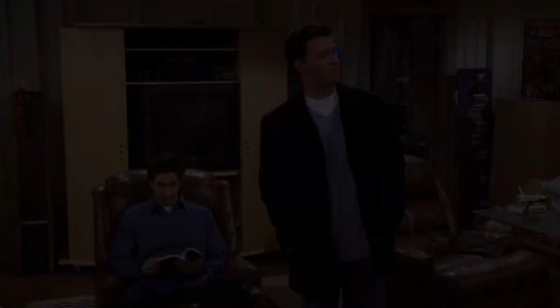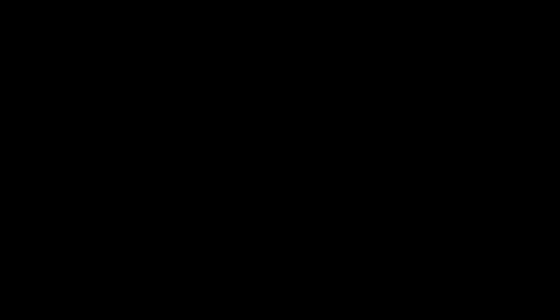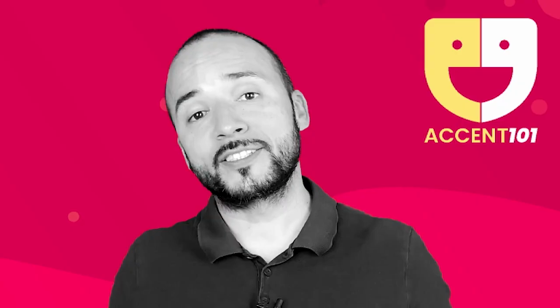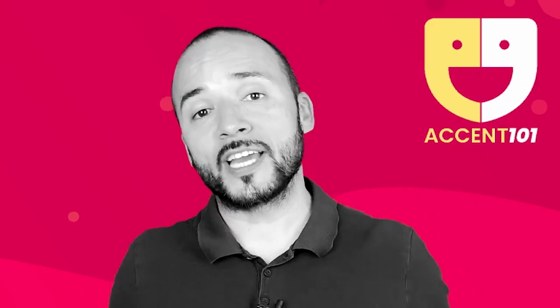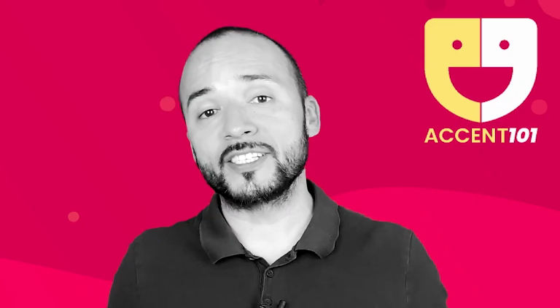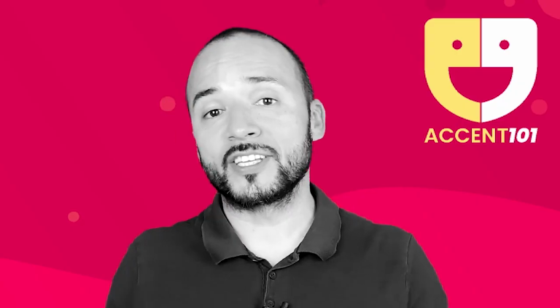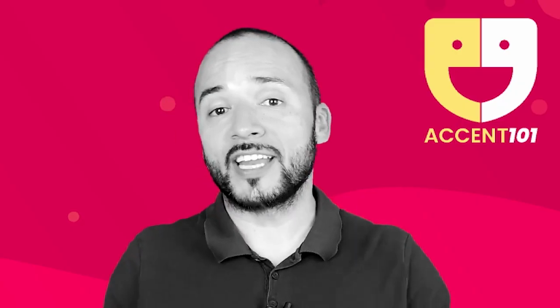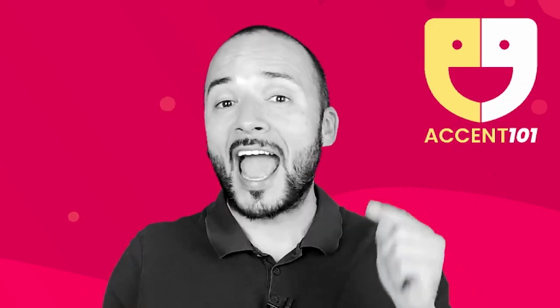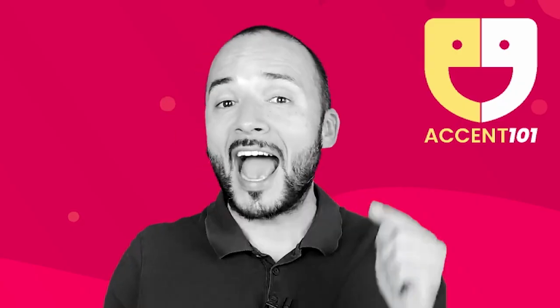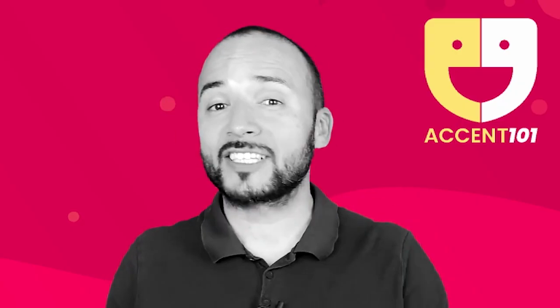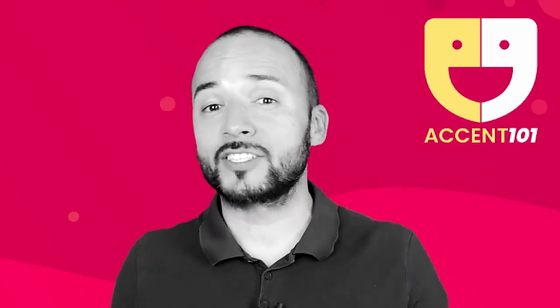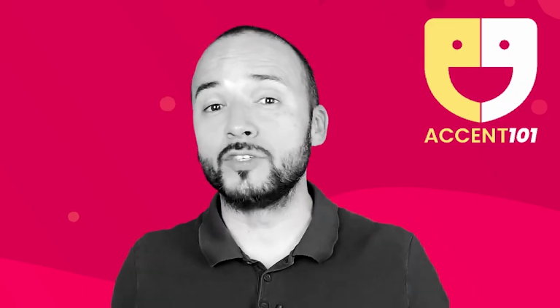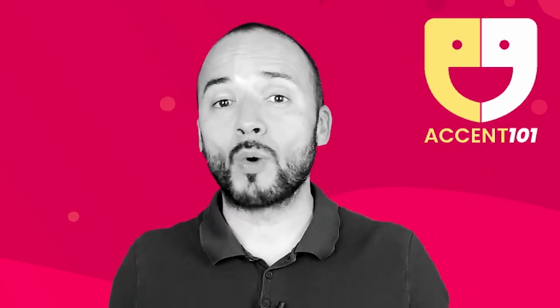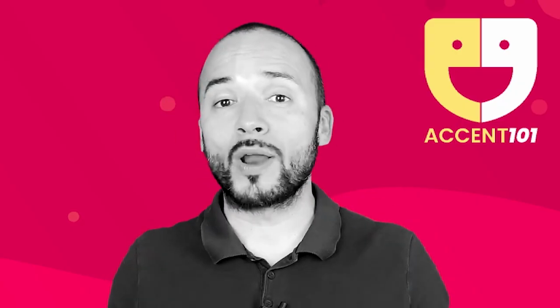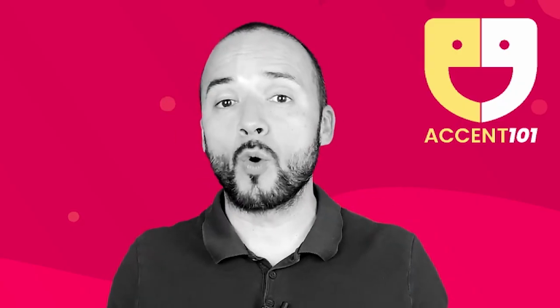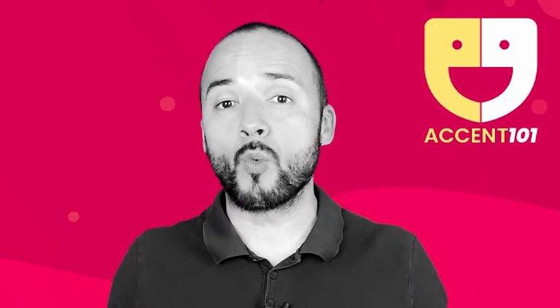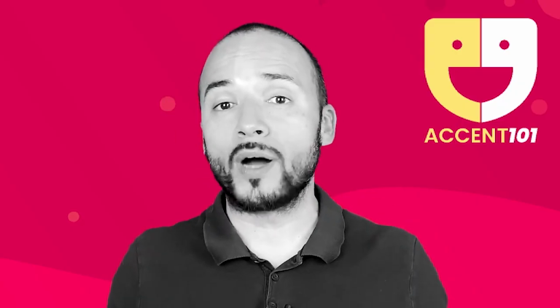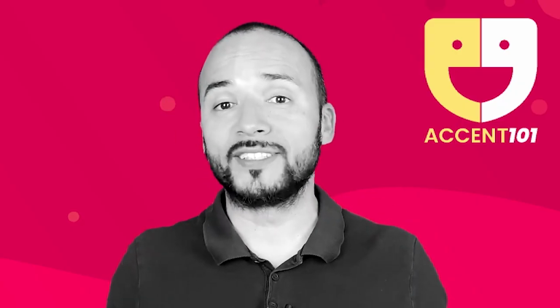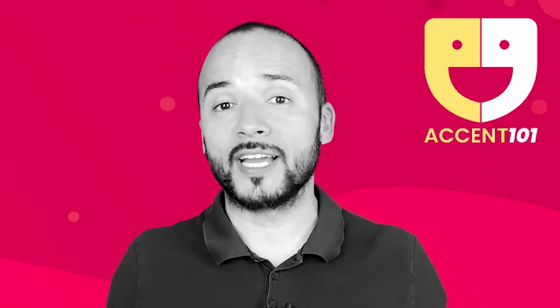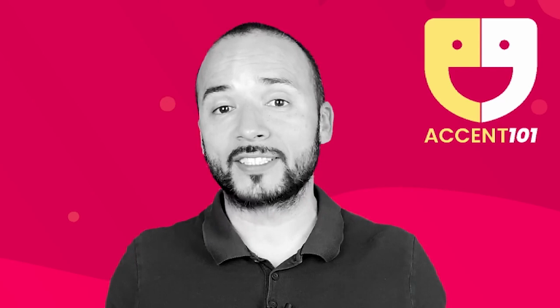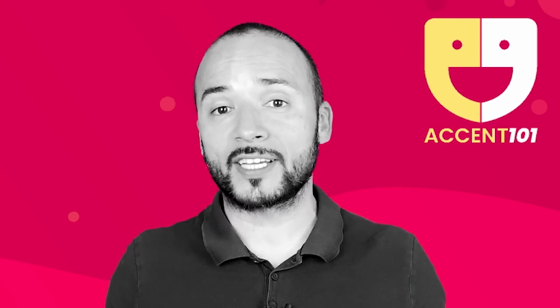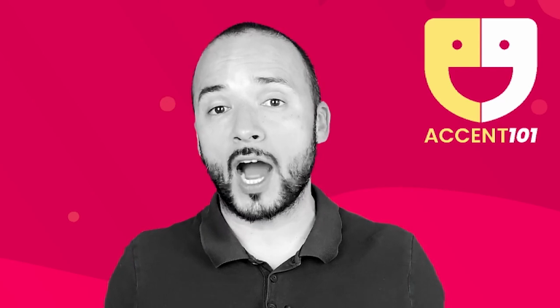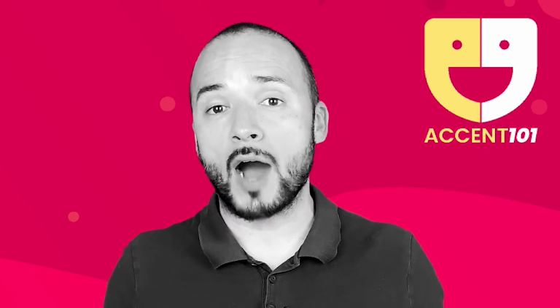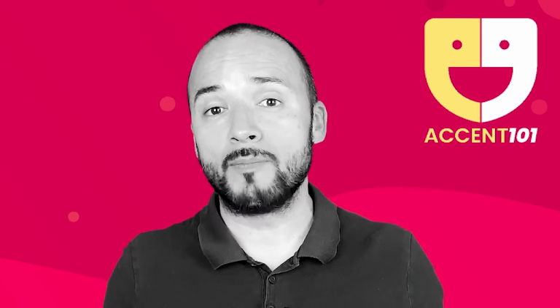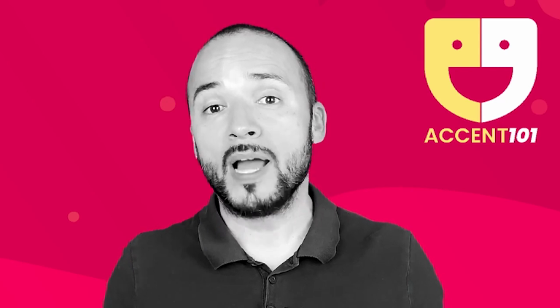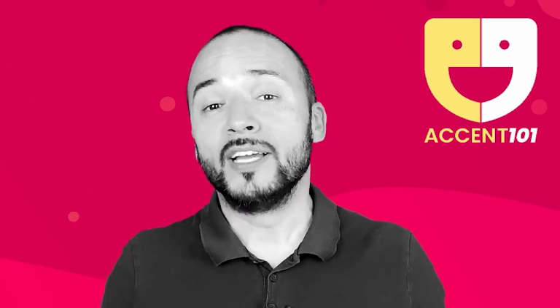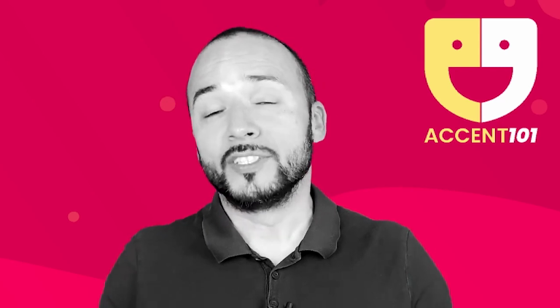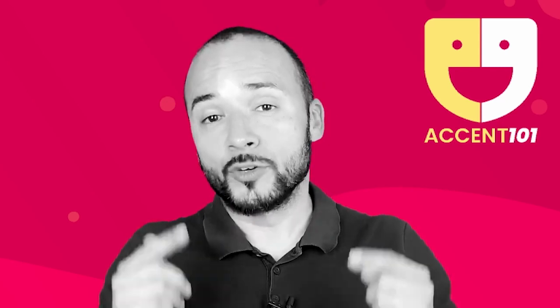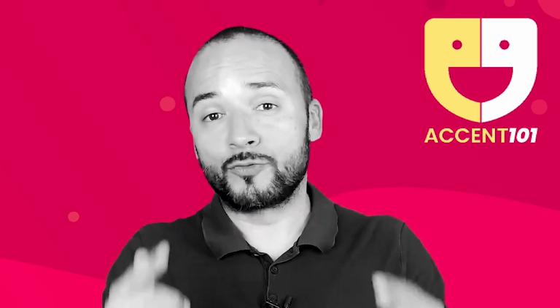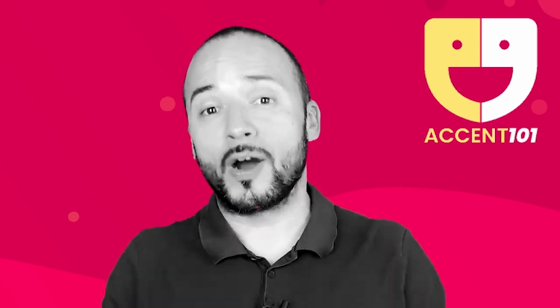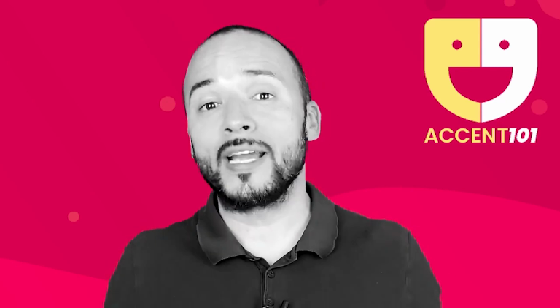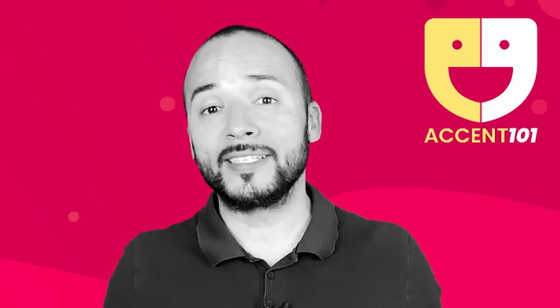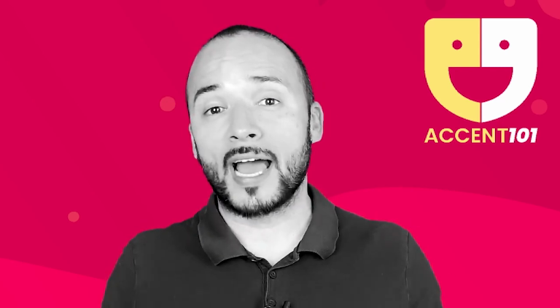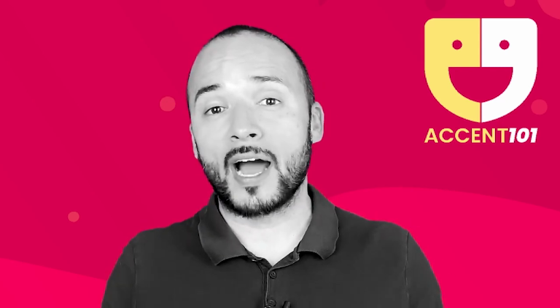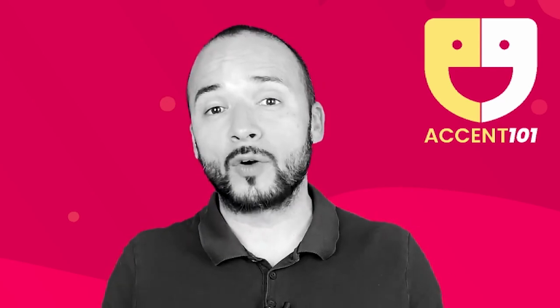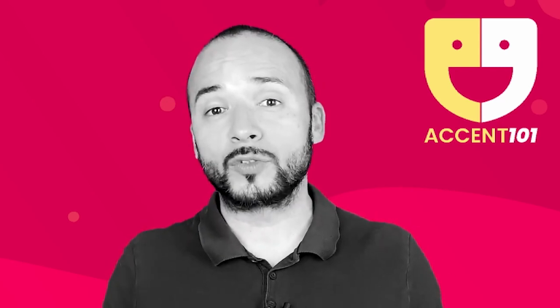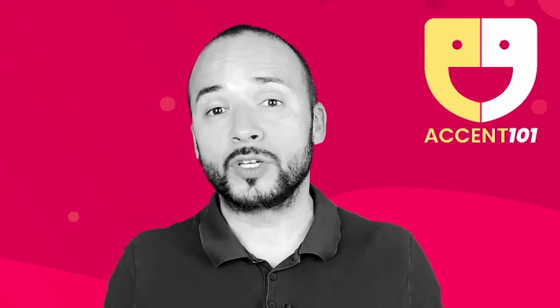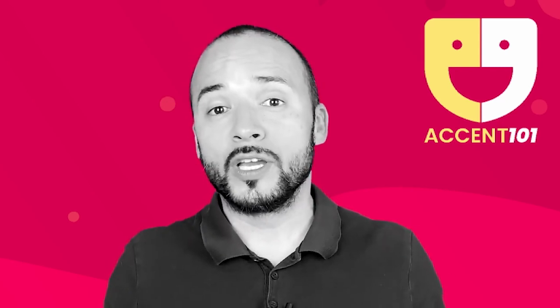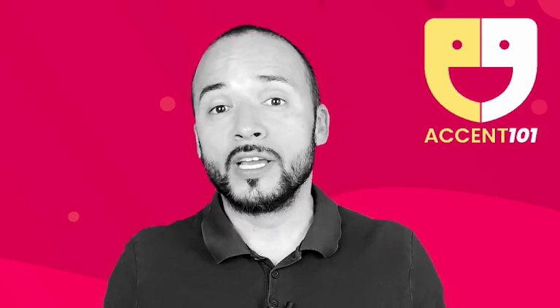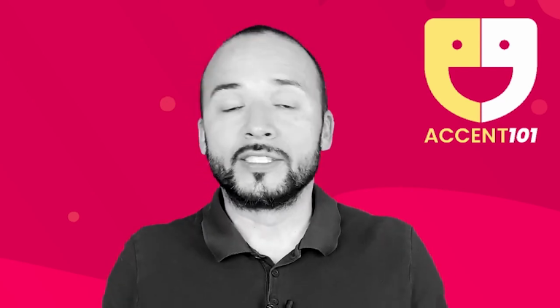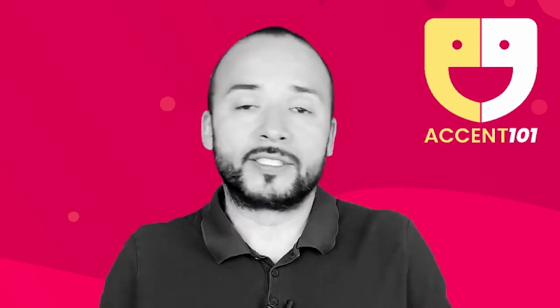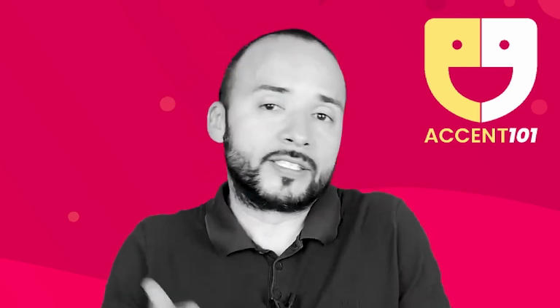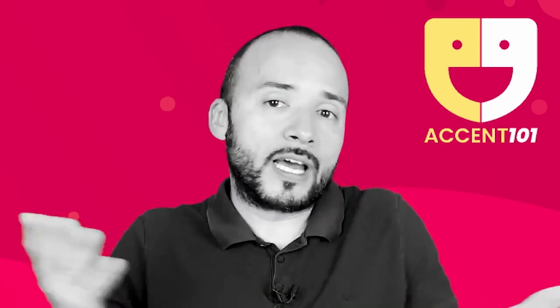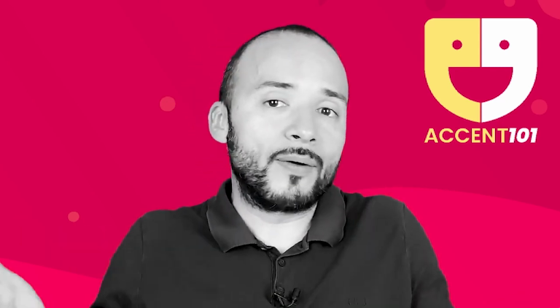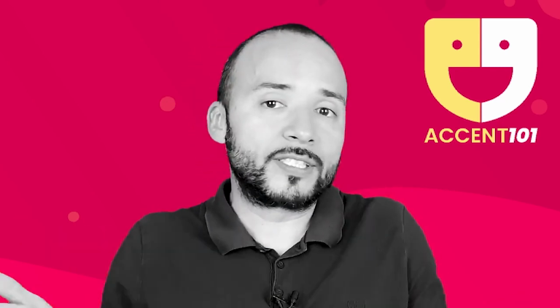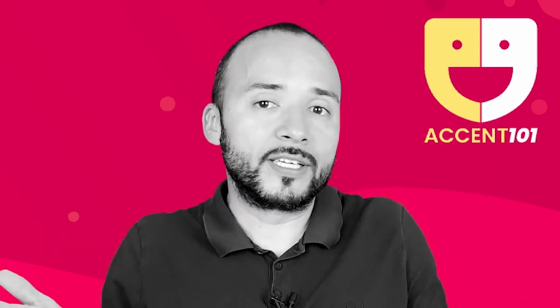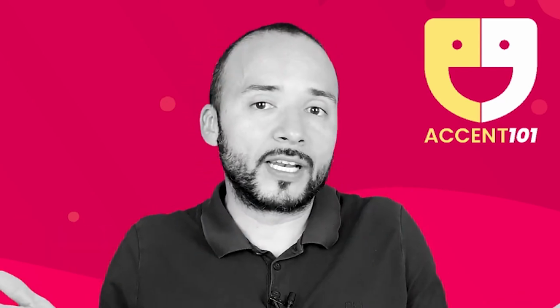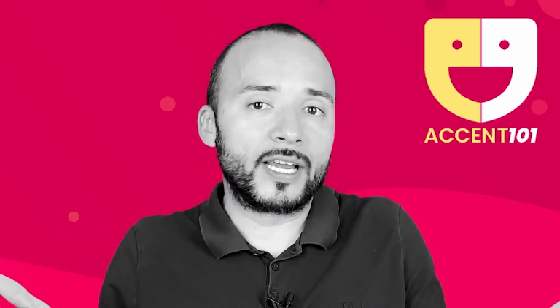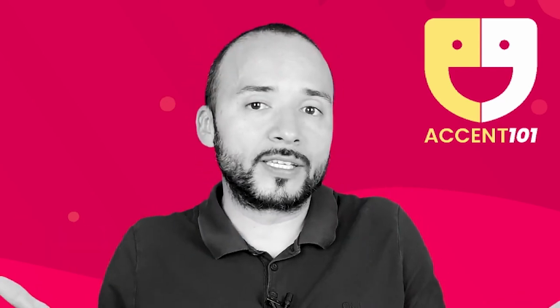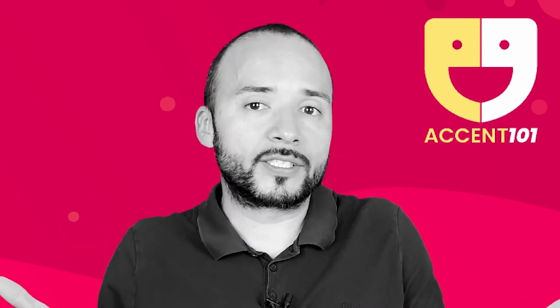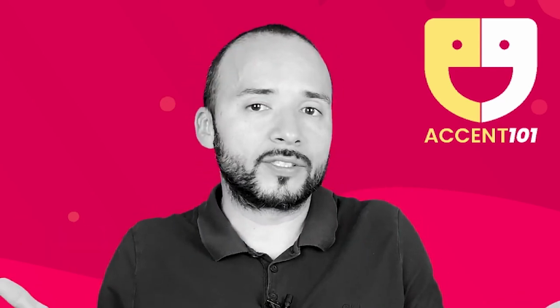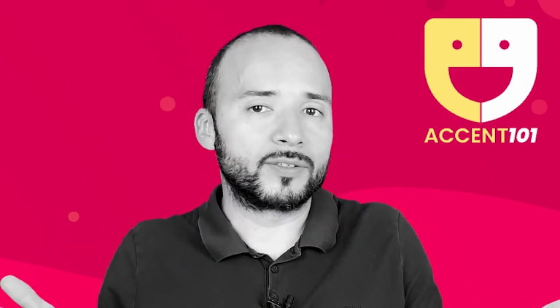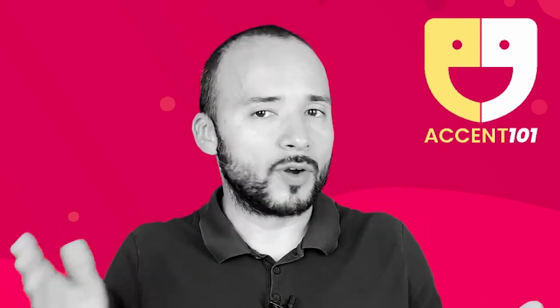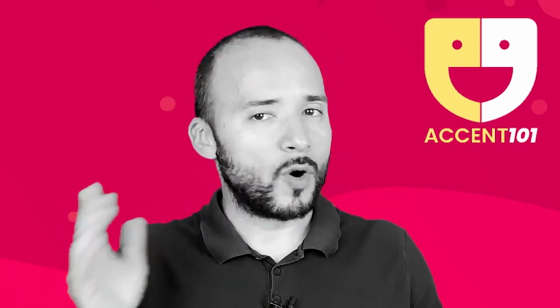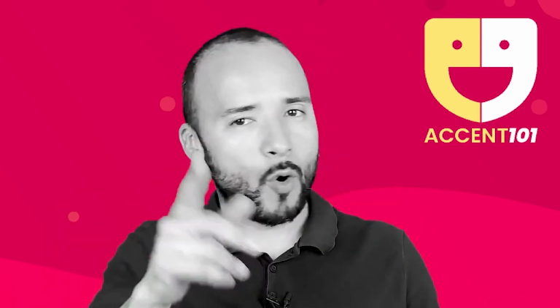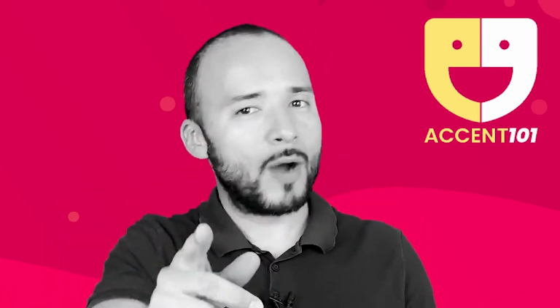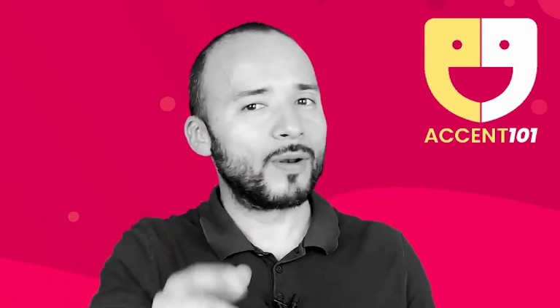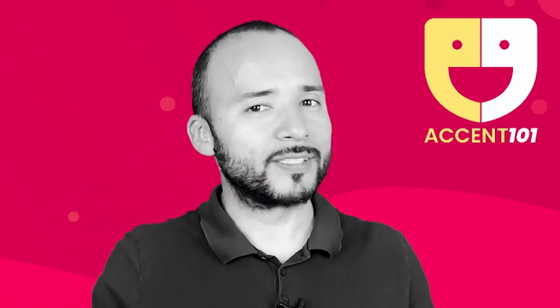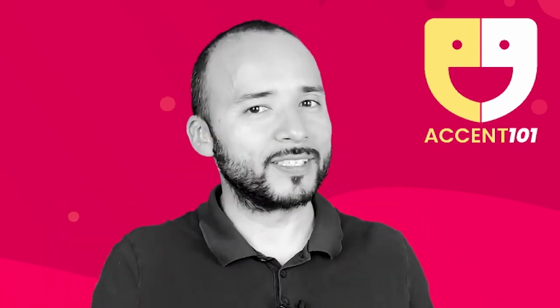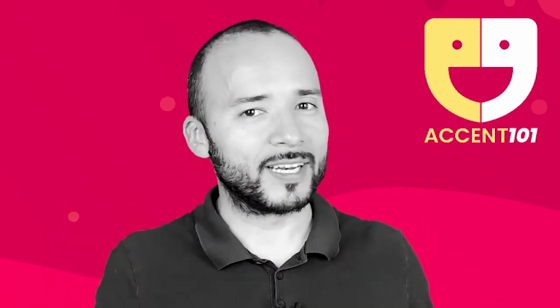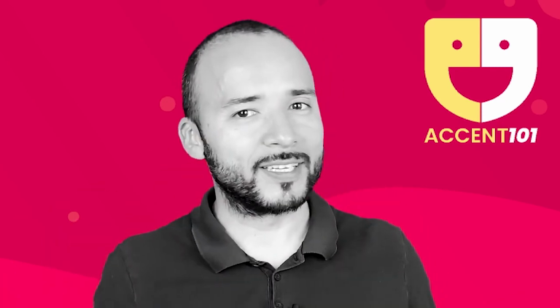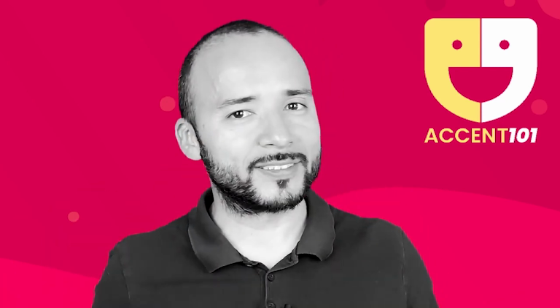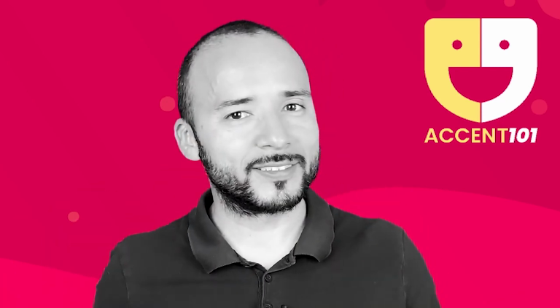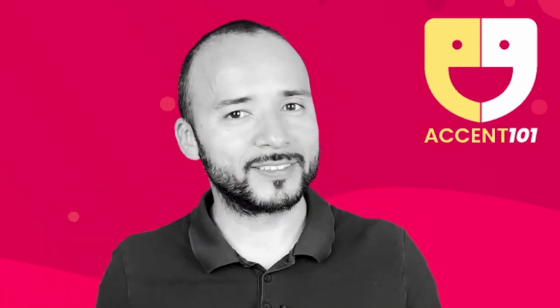Now we take the test at accent101.com to find out si sabes inglés o hablas inglés.